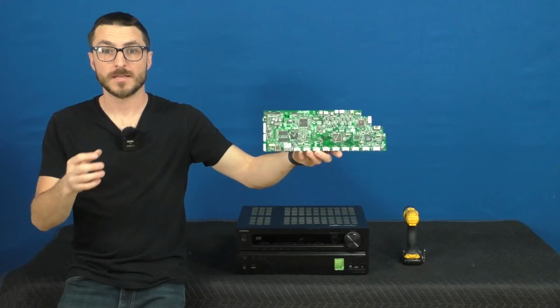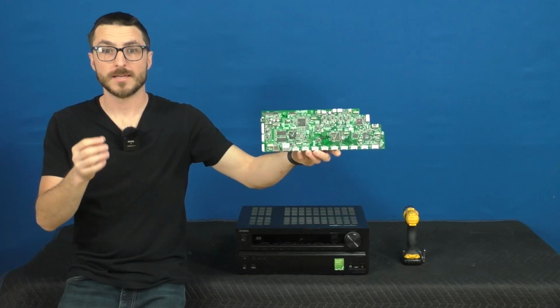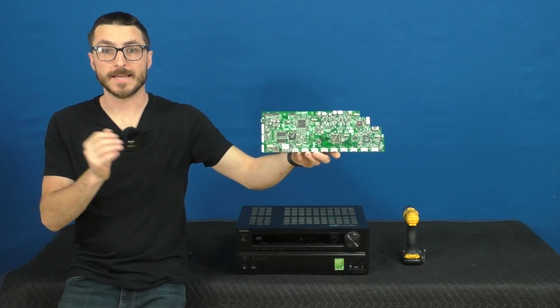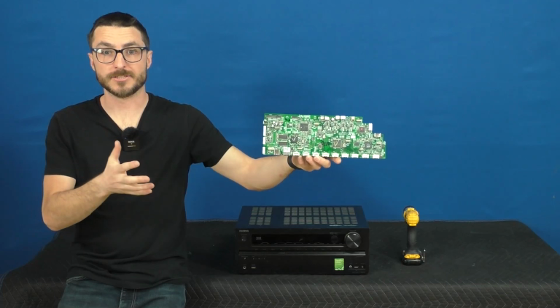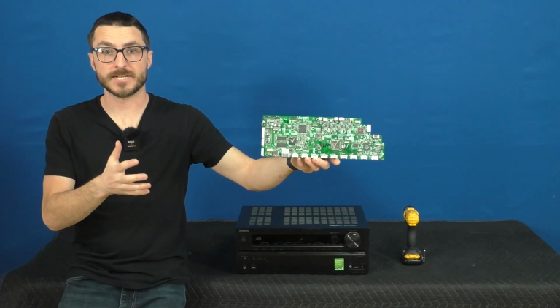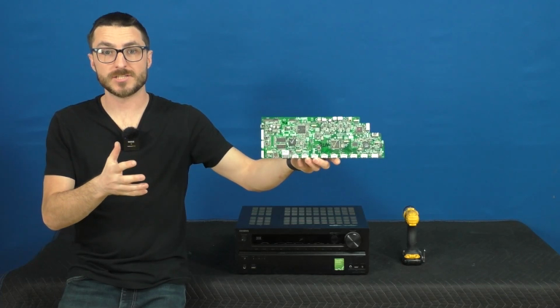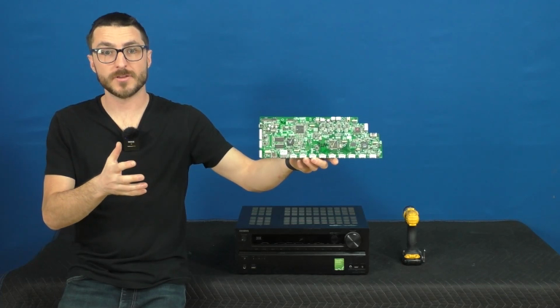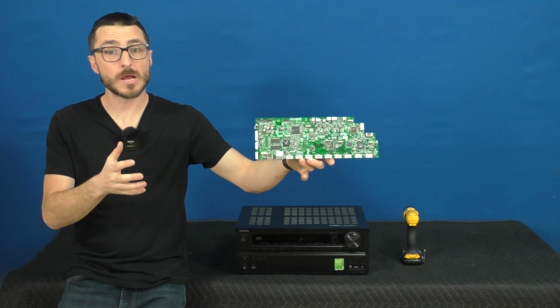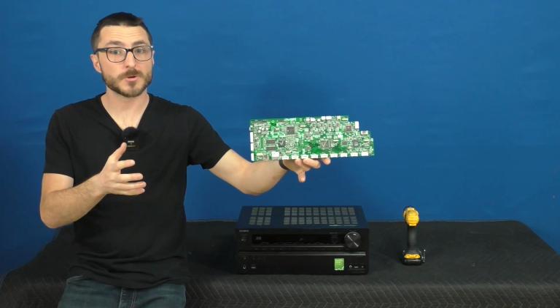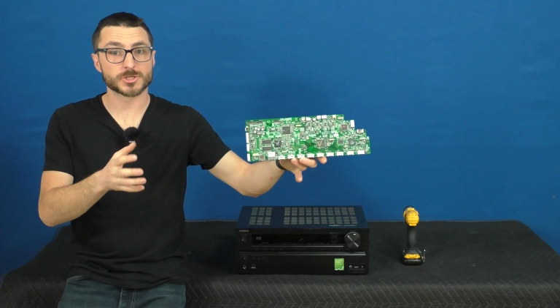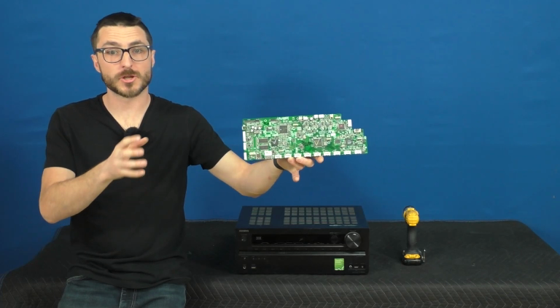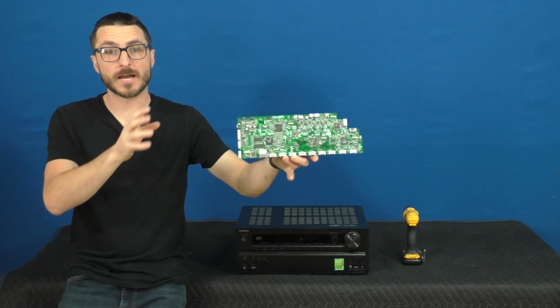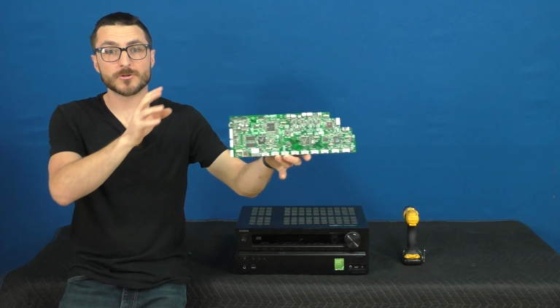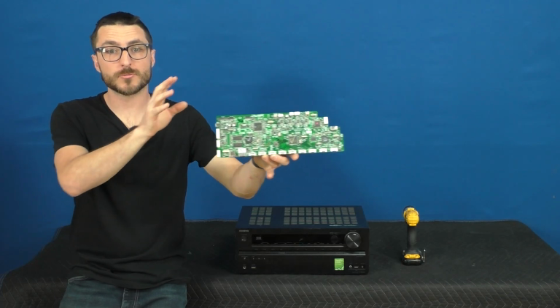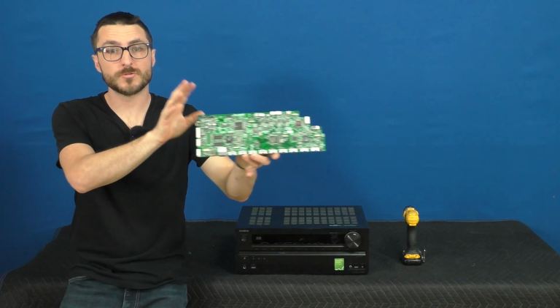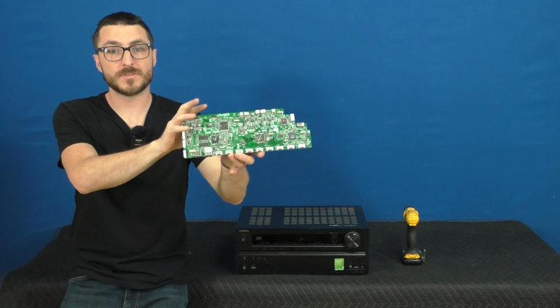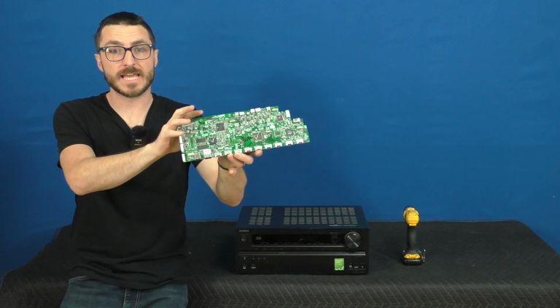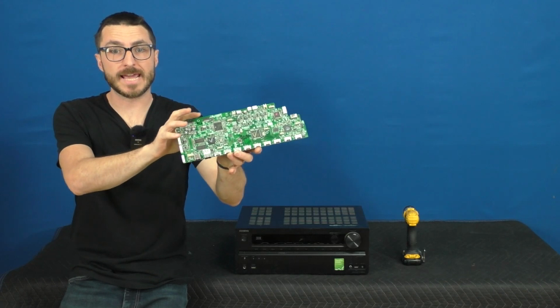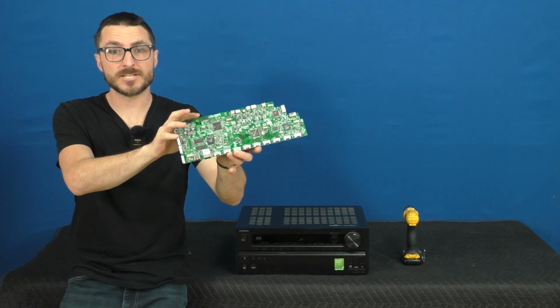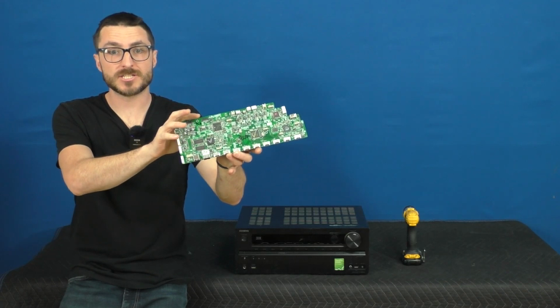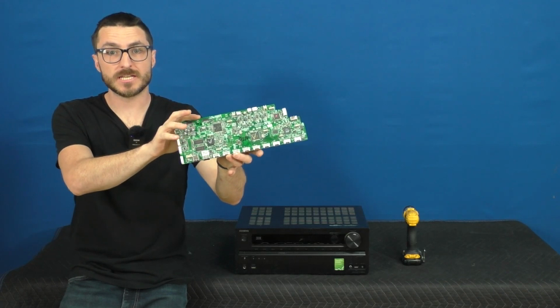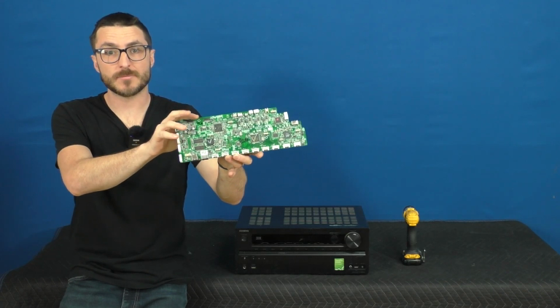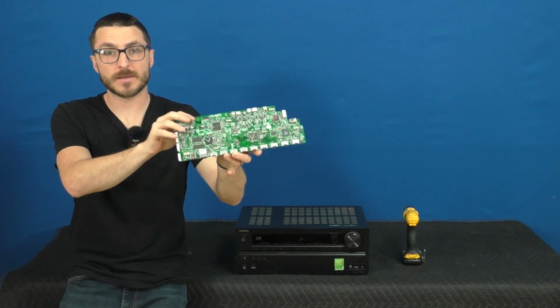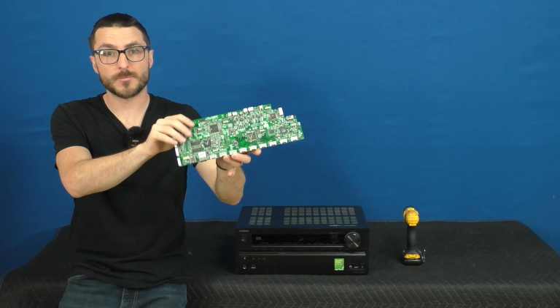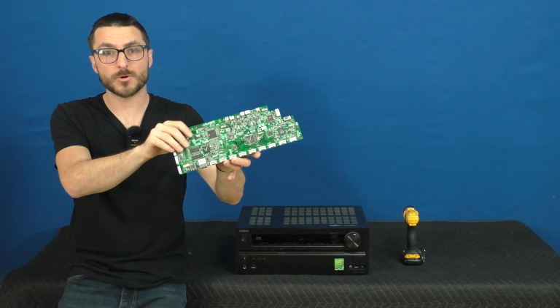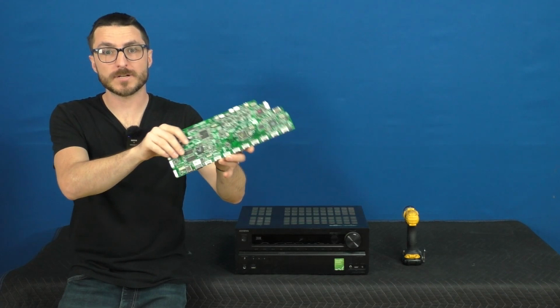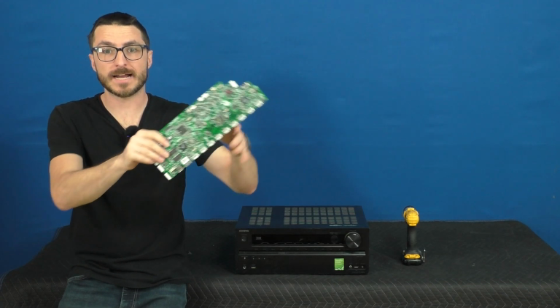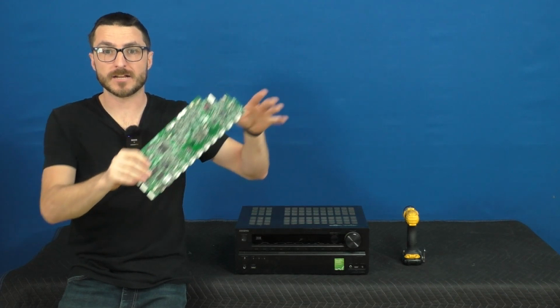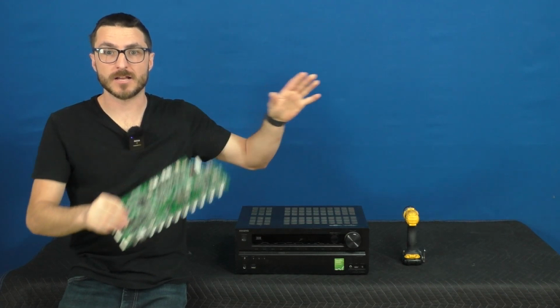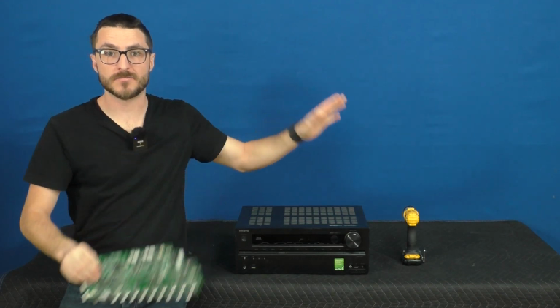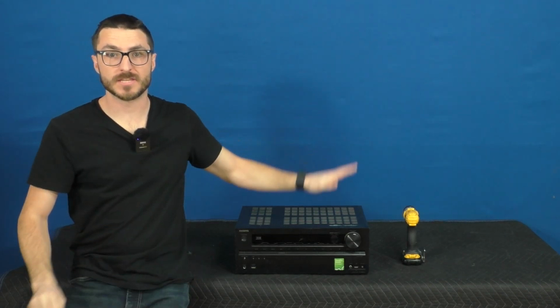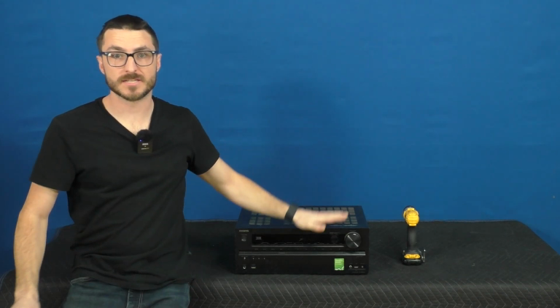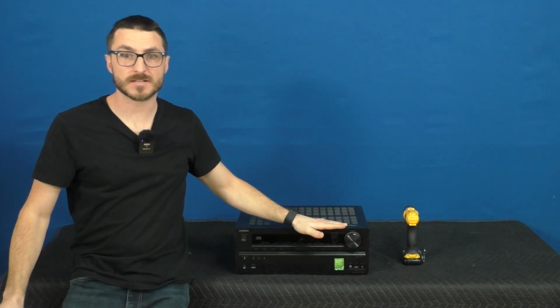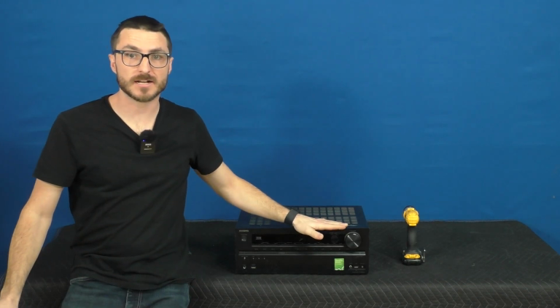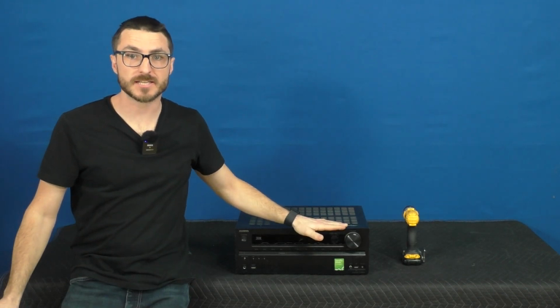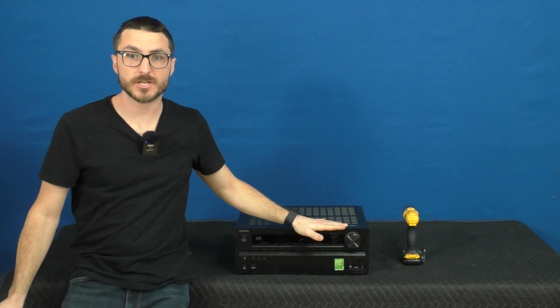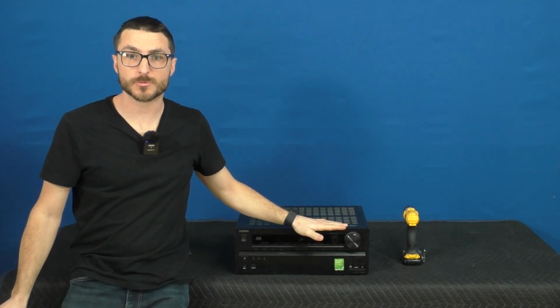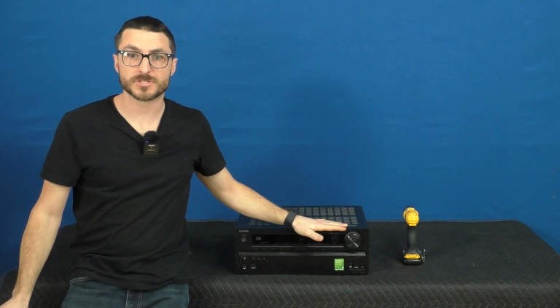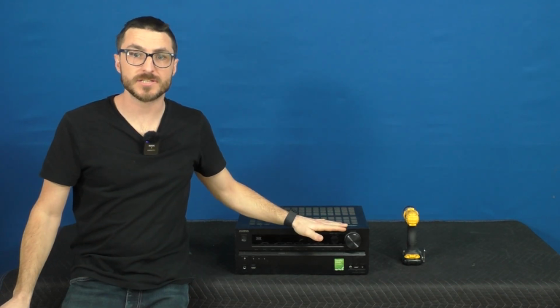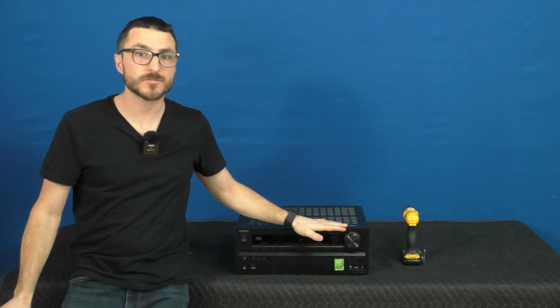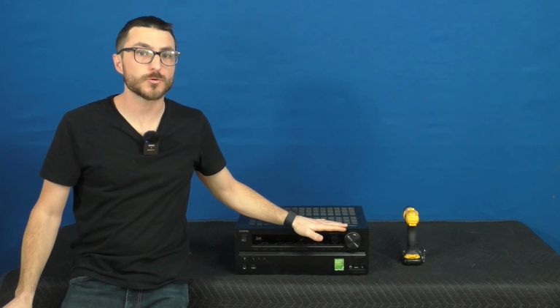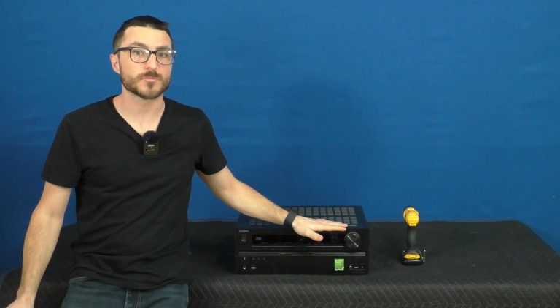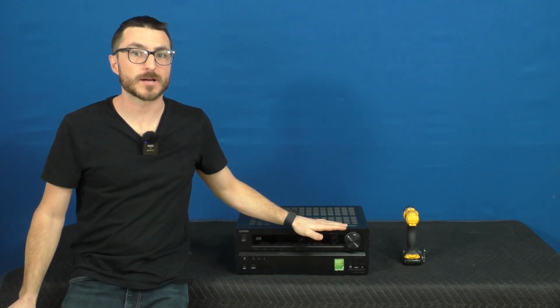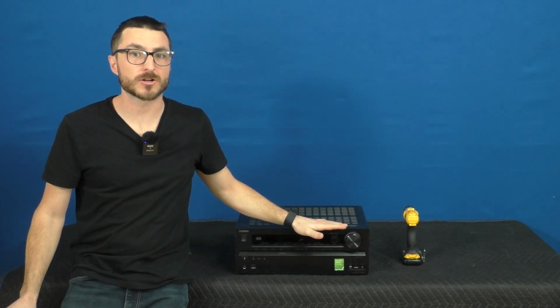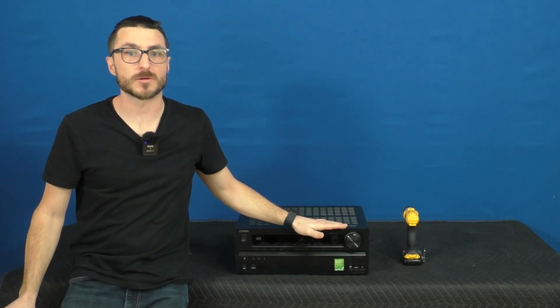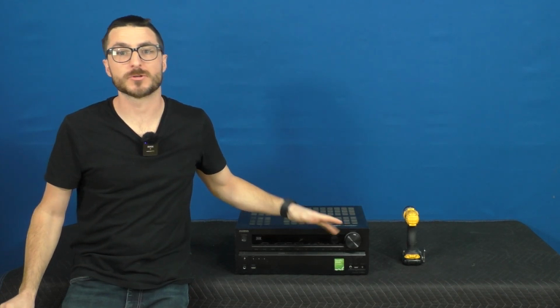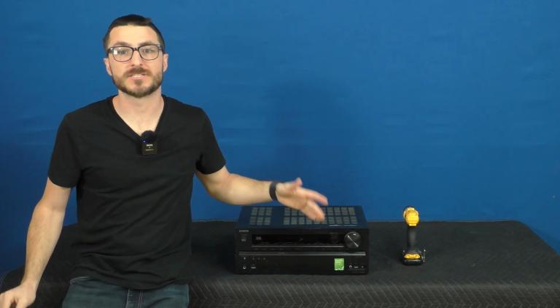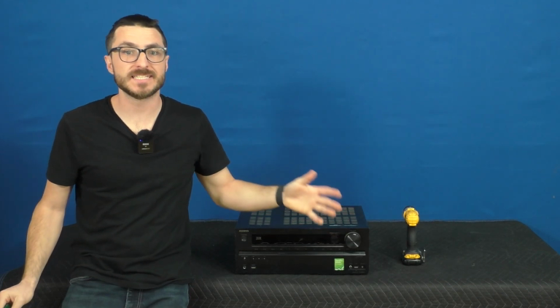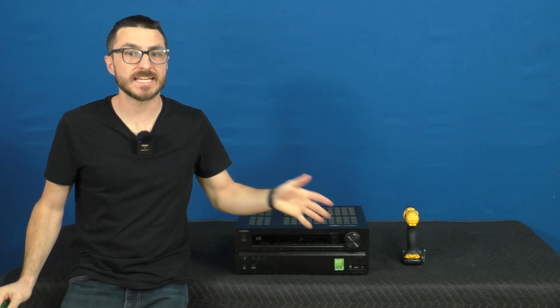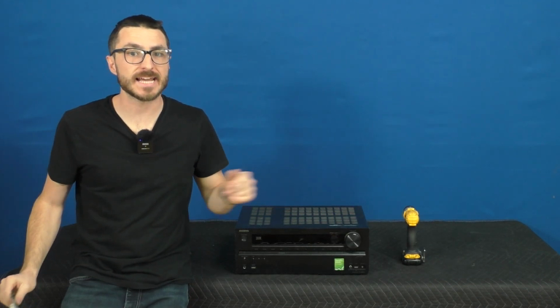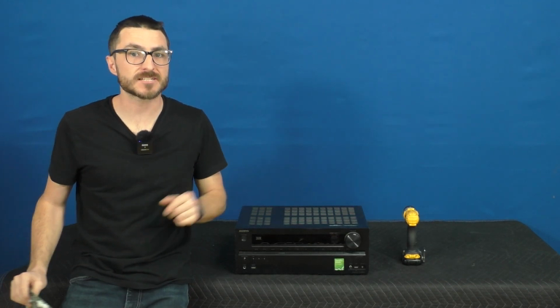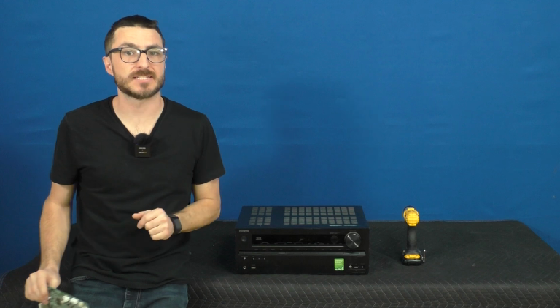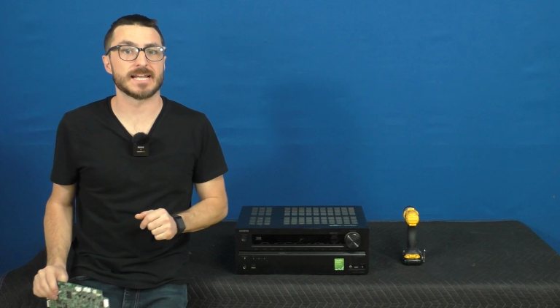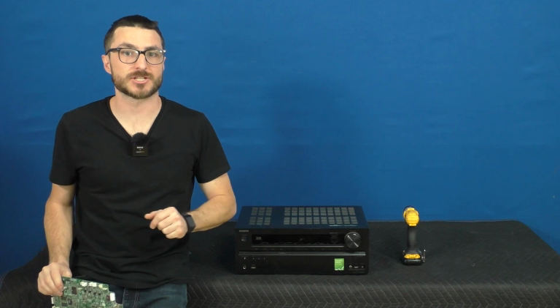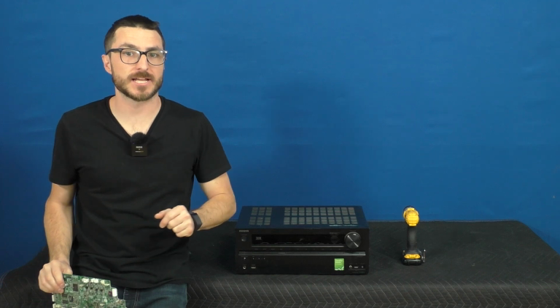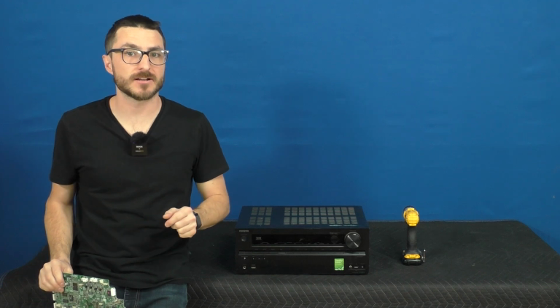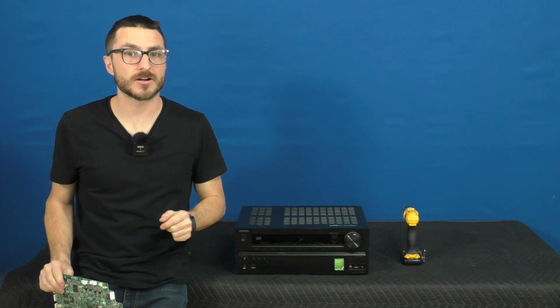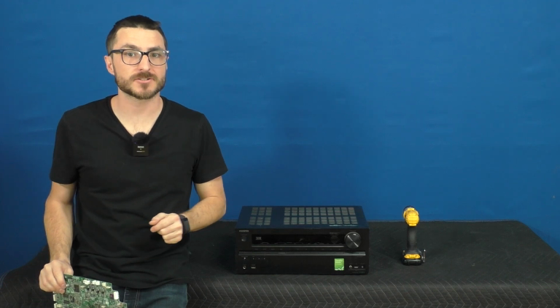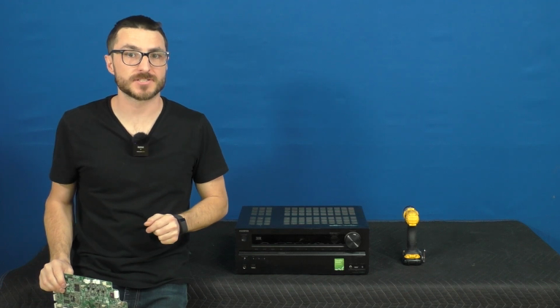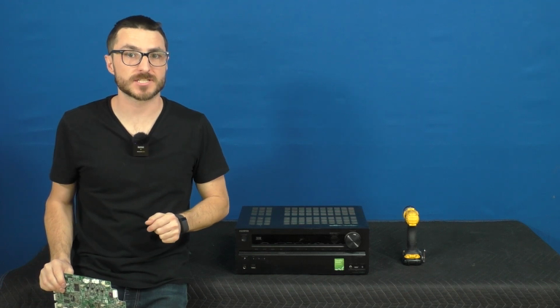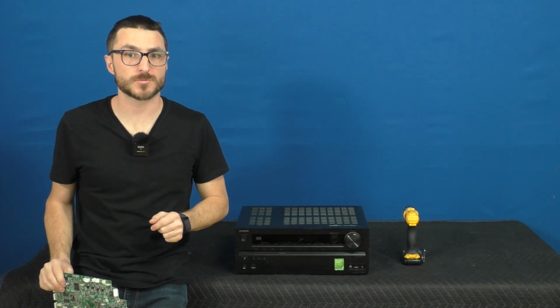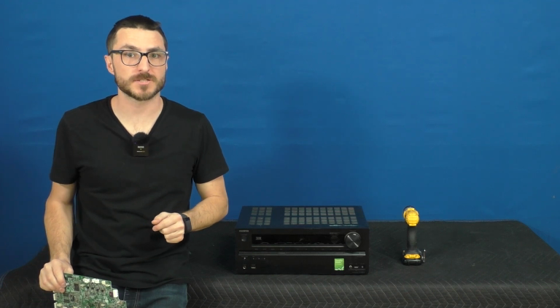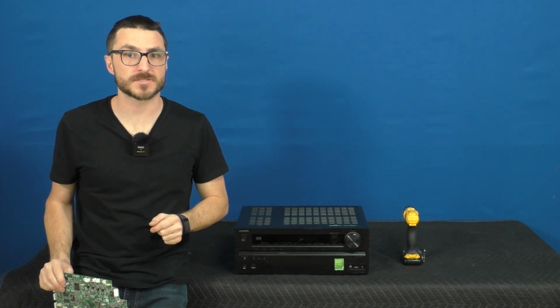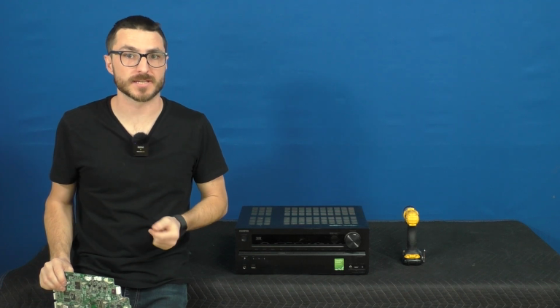In today's video I'm going to show you how to remove the HDMI board out of this Onkyo receiver with model number TX-NR616.